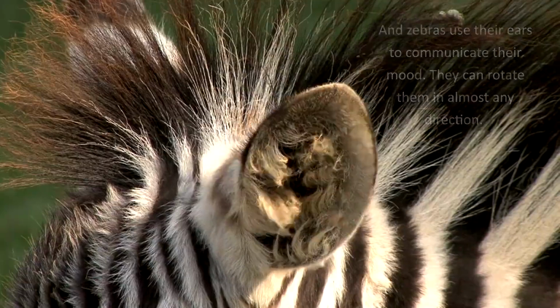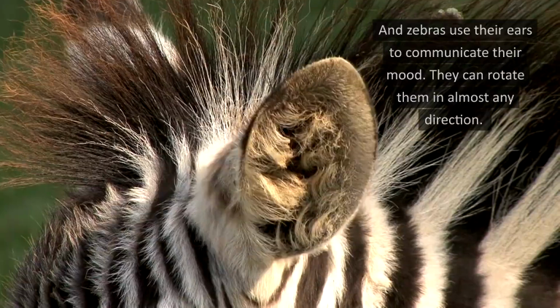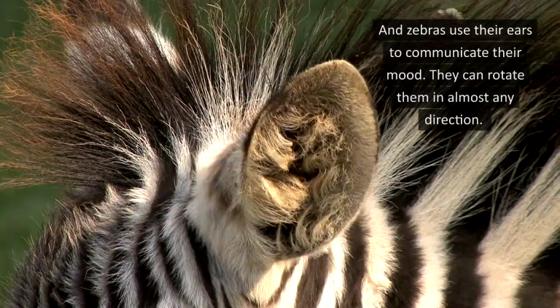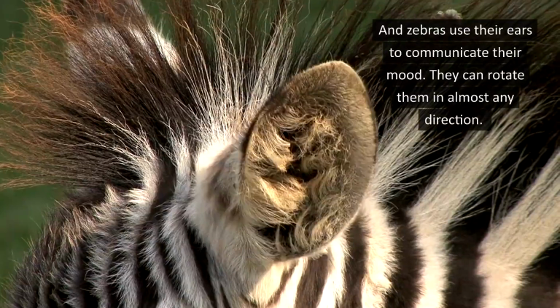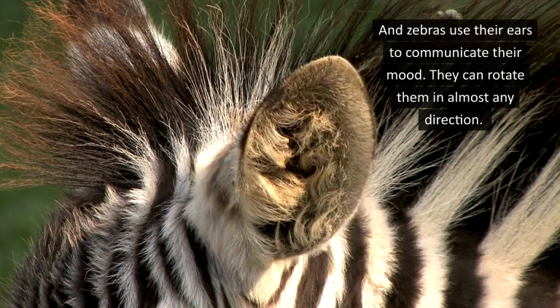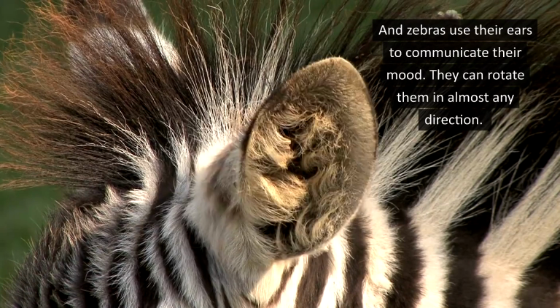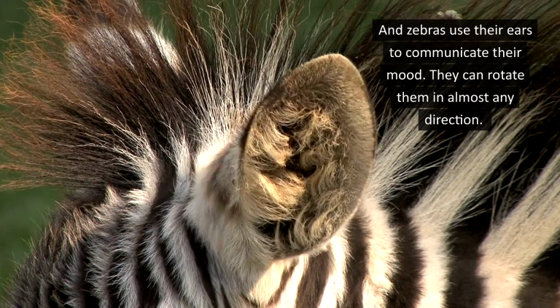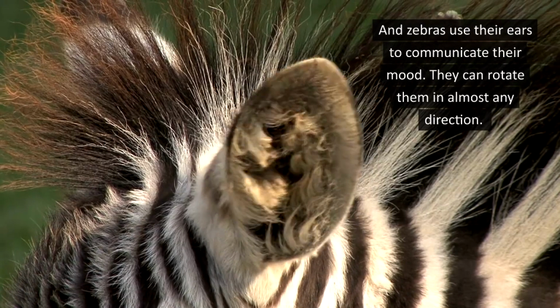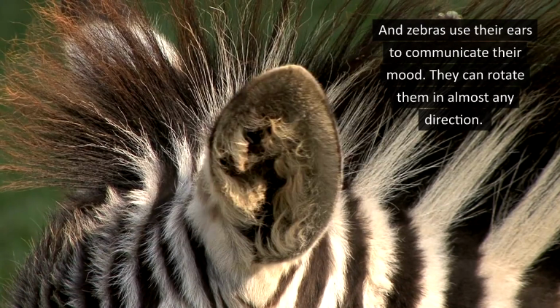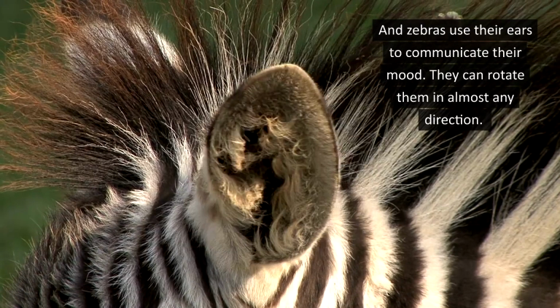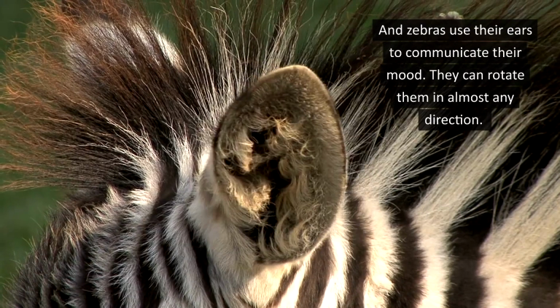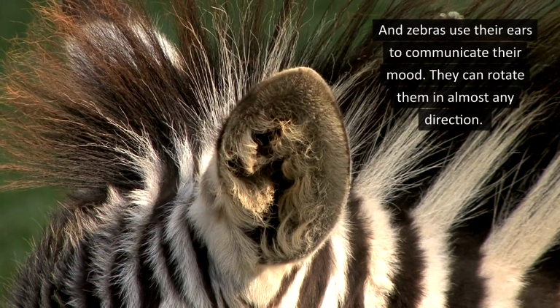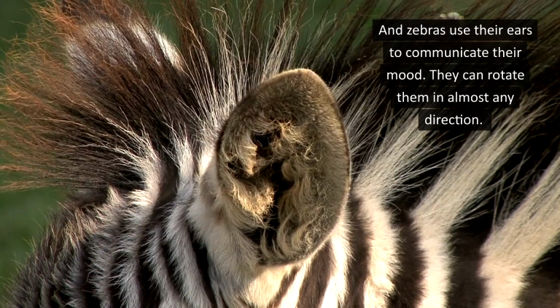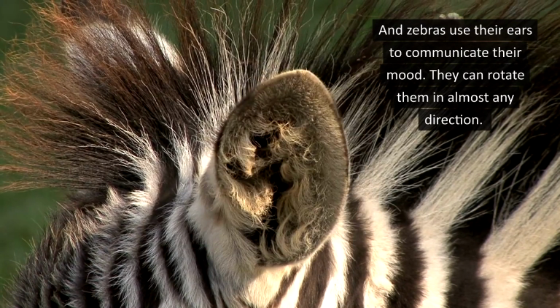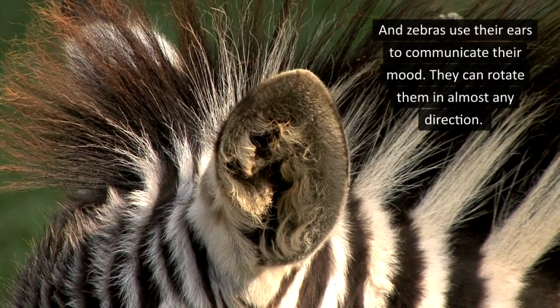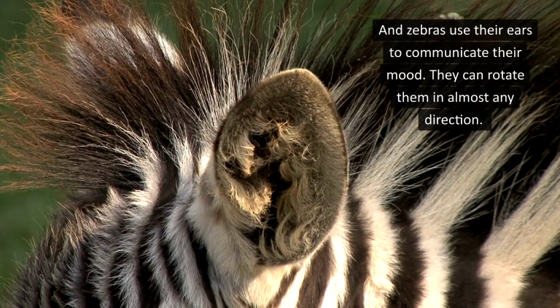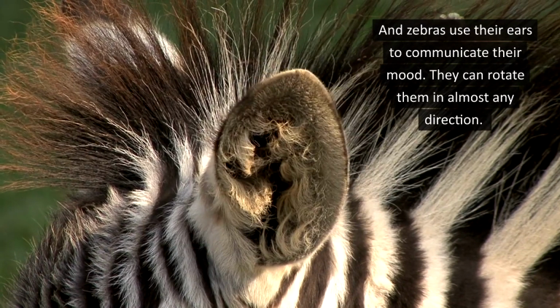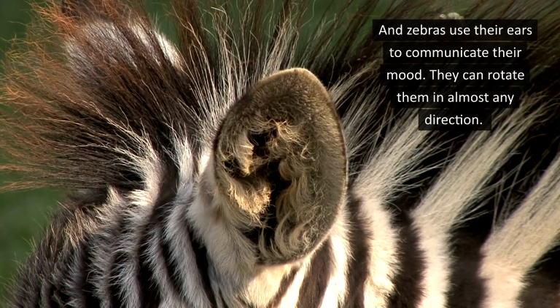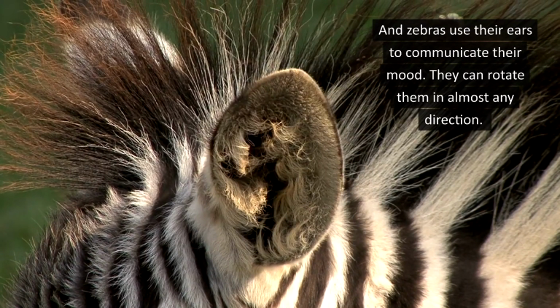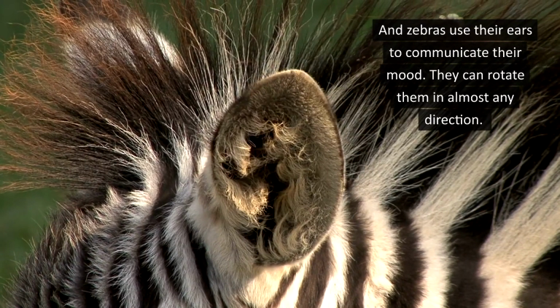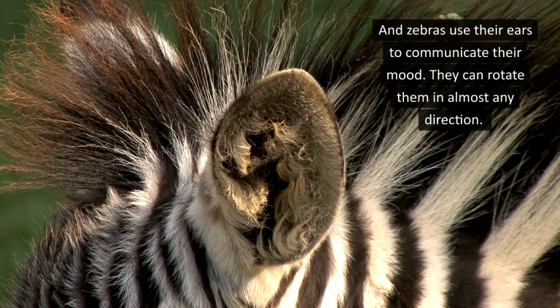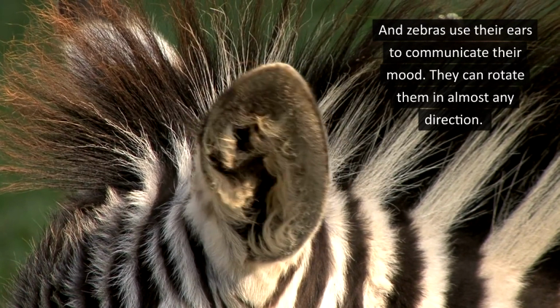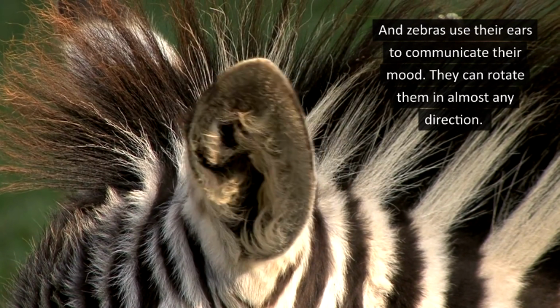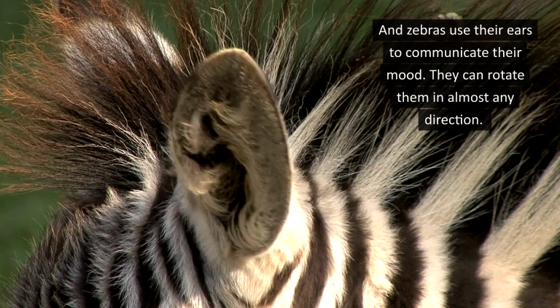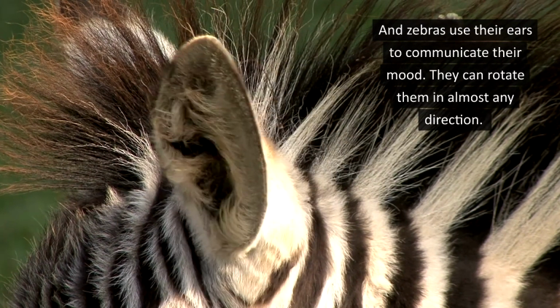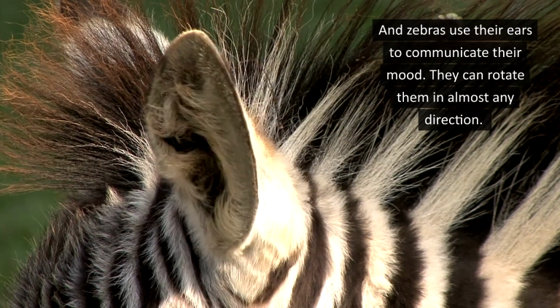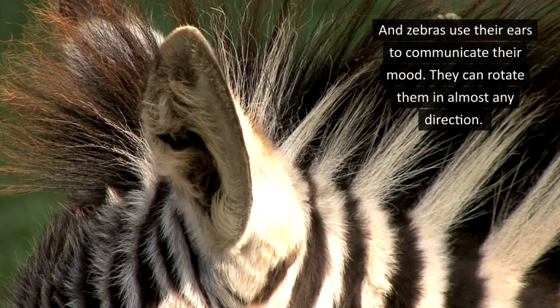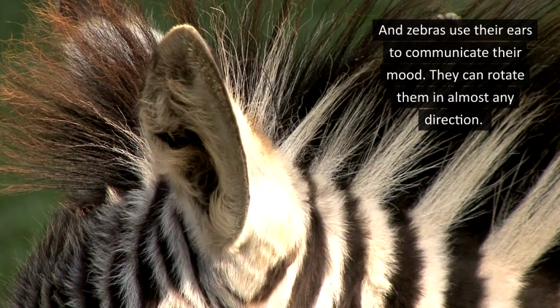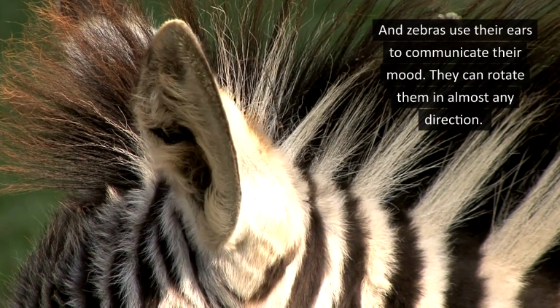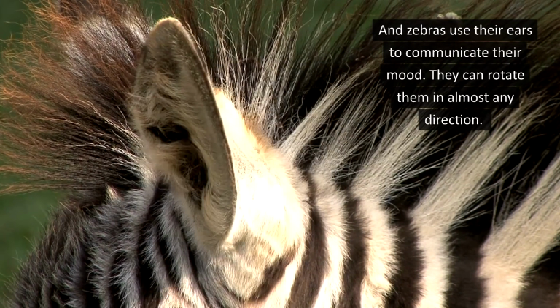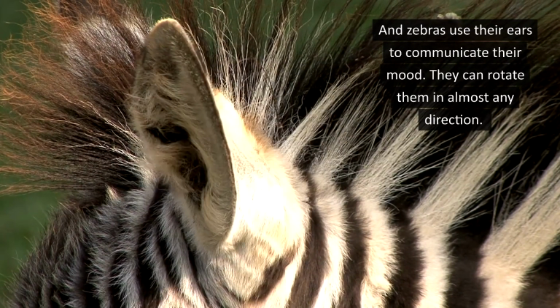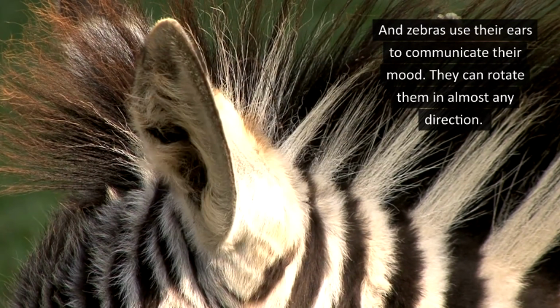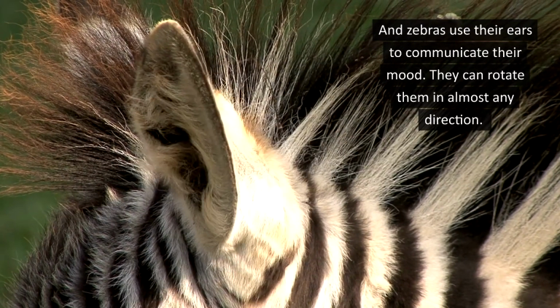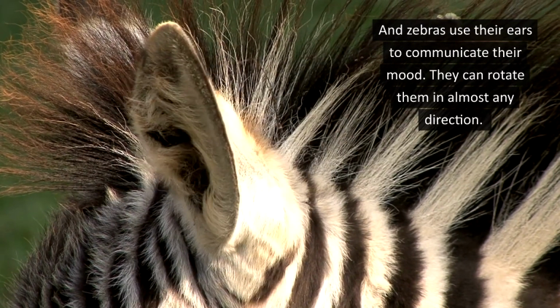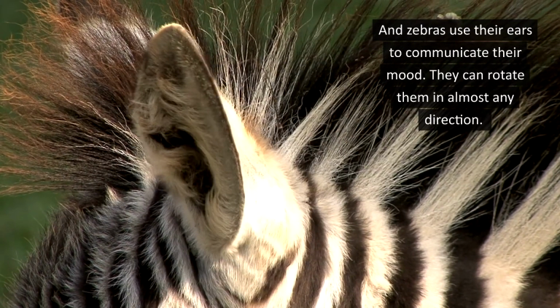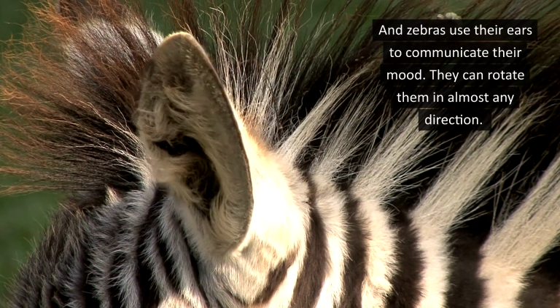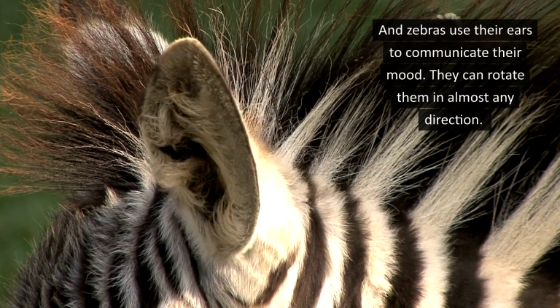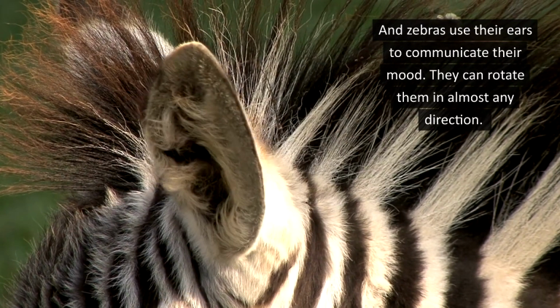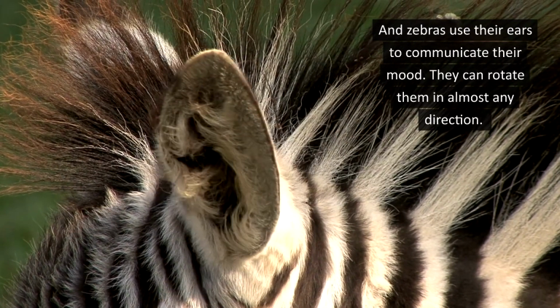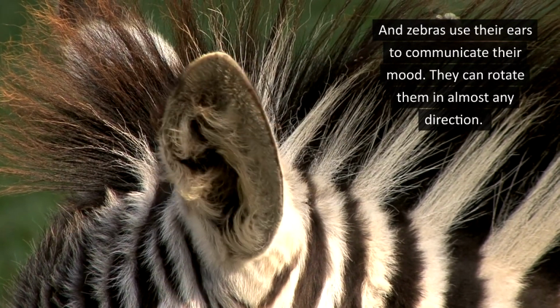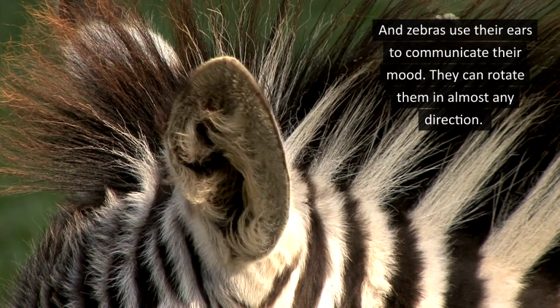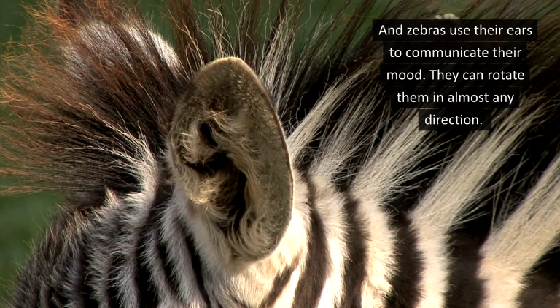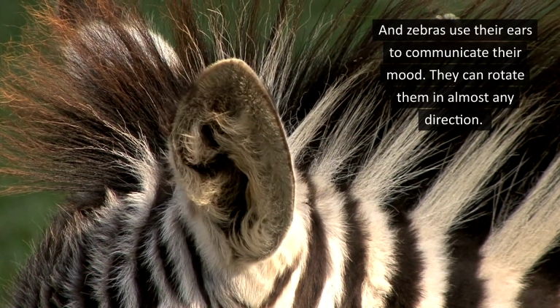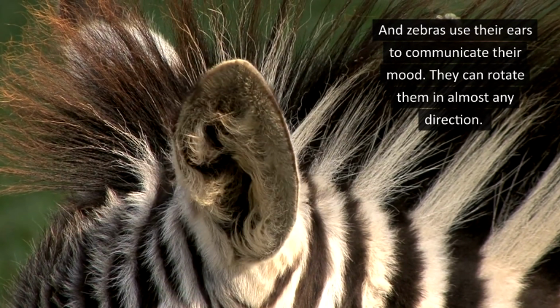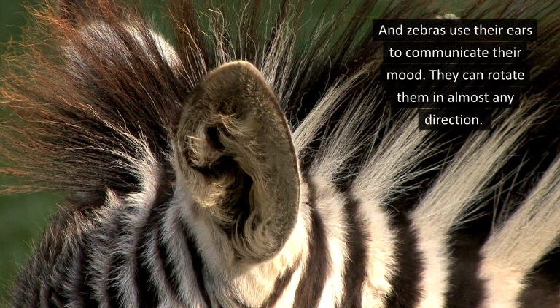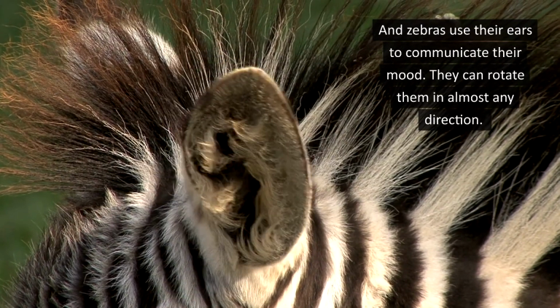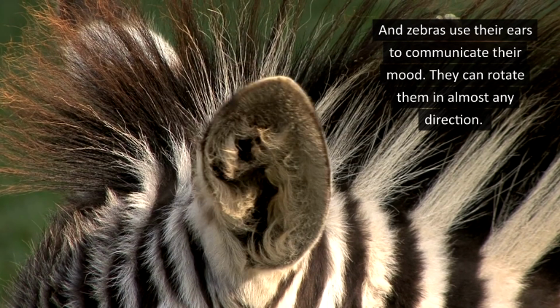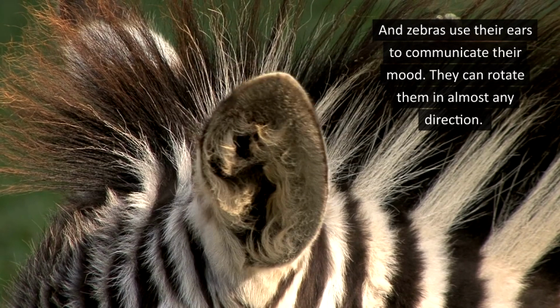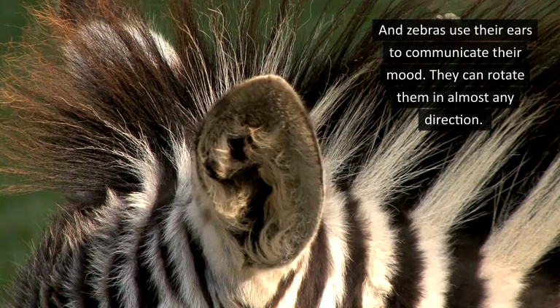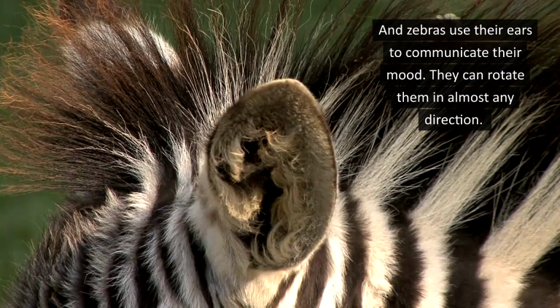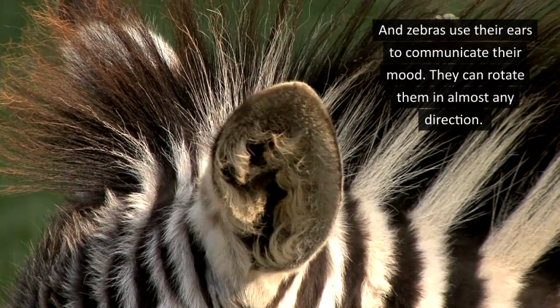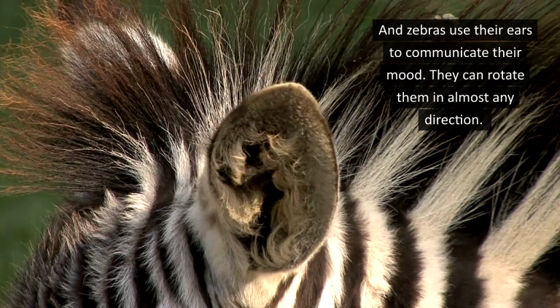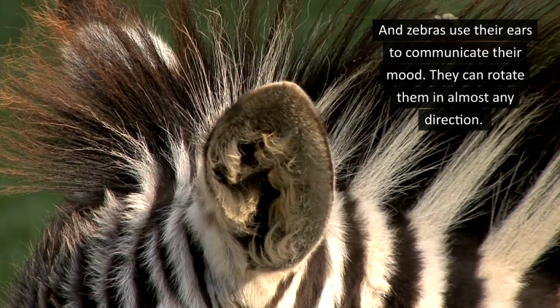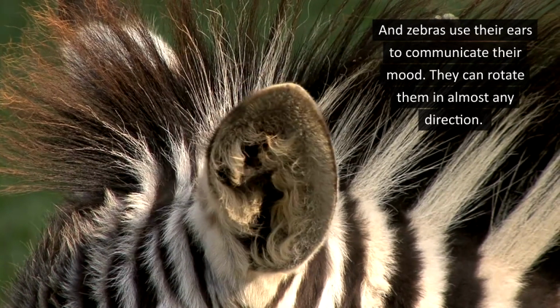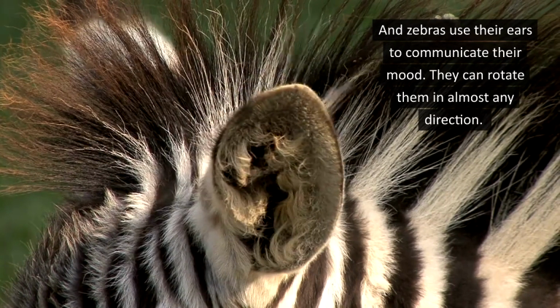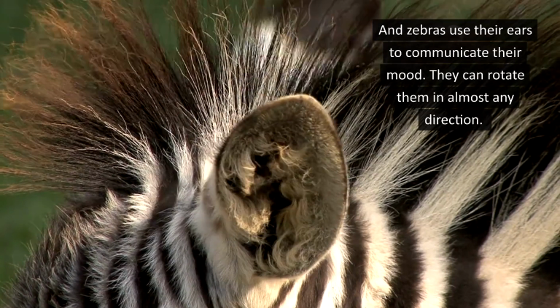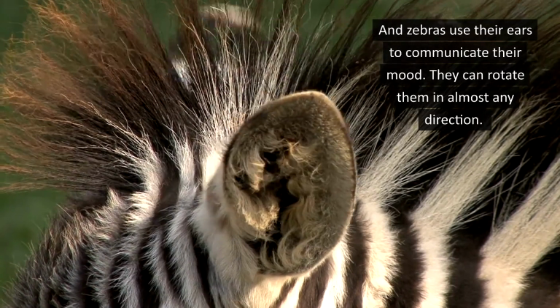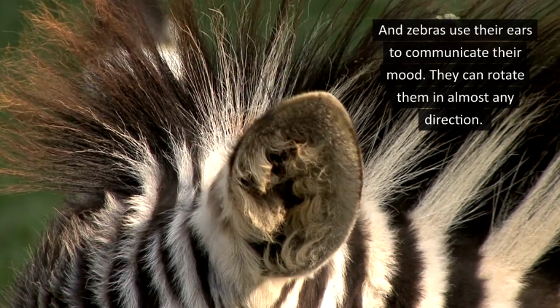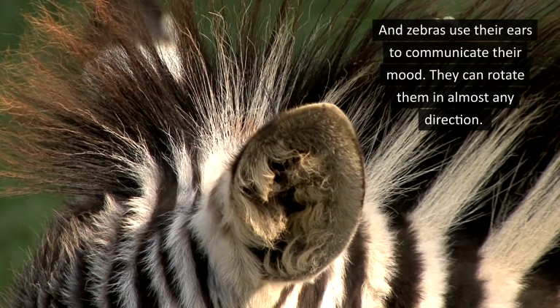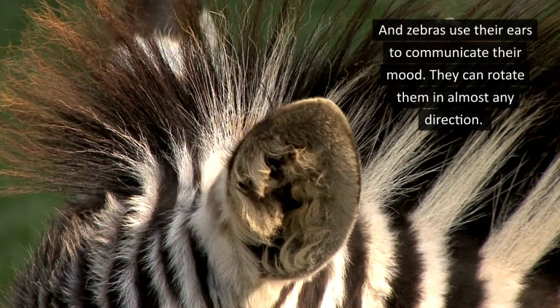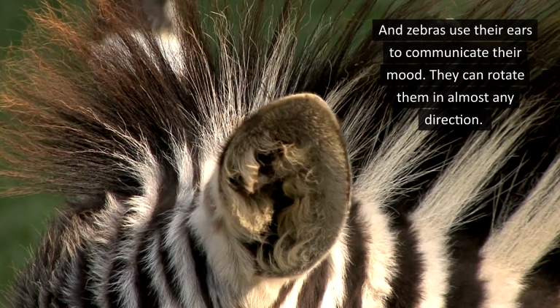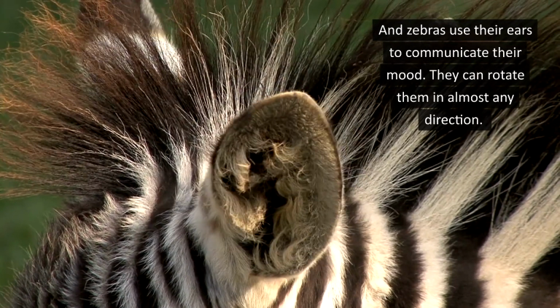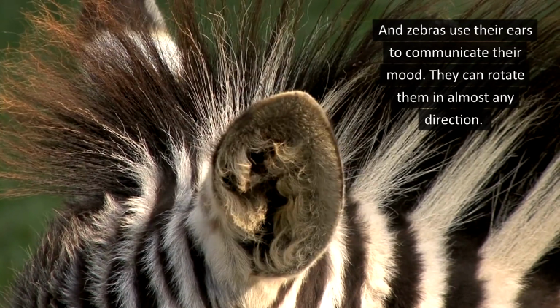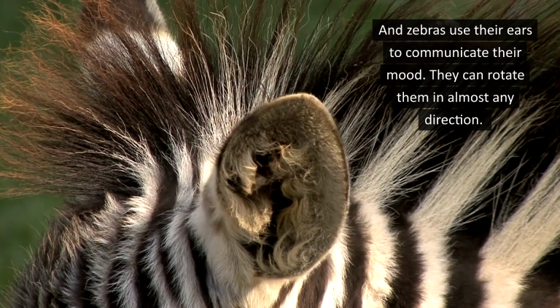And did you know? Zebras use their ears to communicate their mood. They can even rotate them in almost any direction.